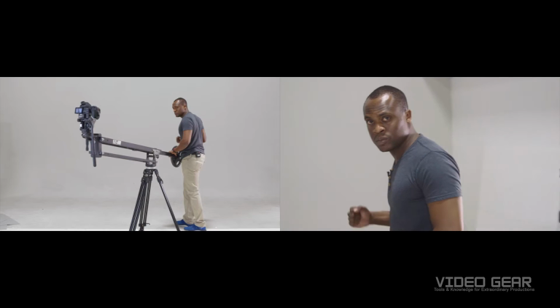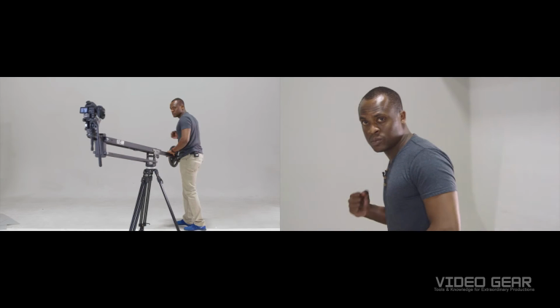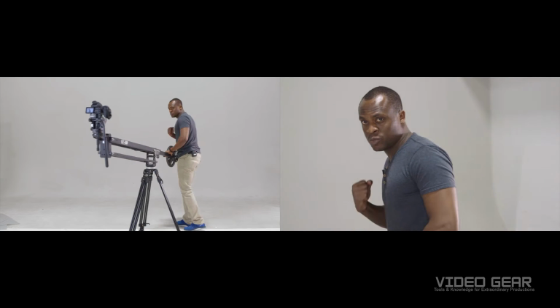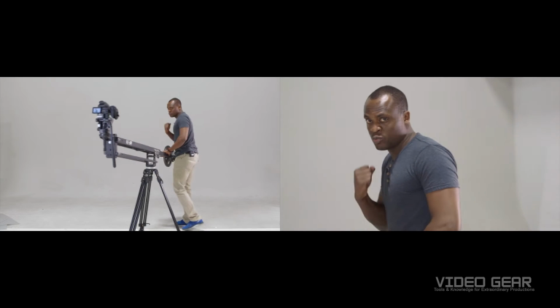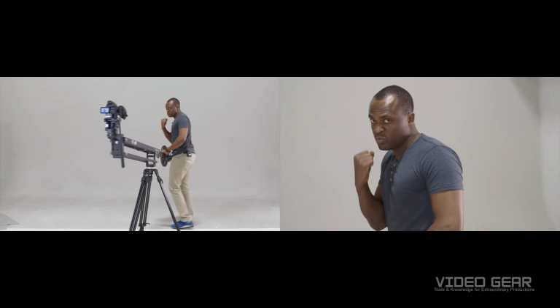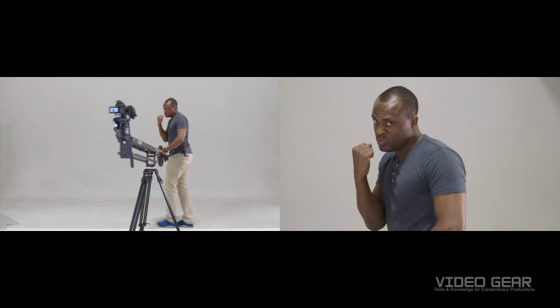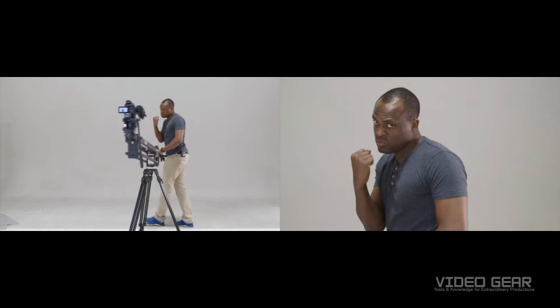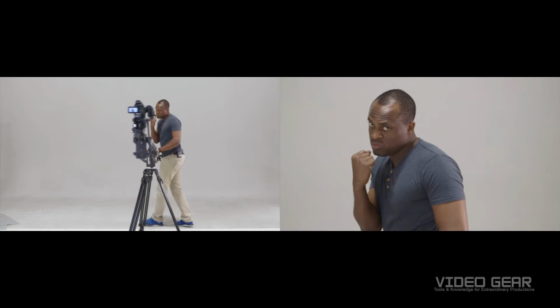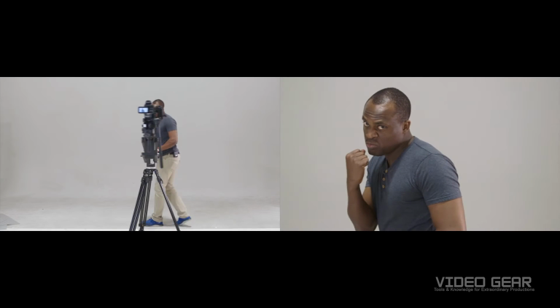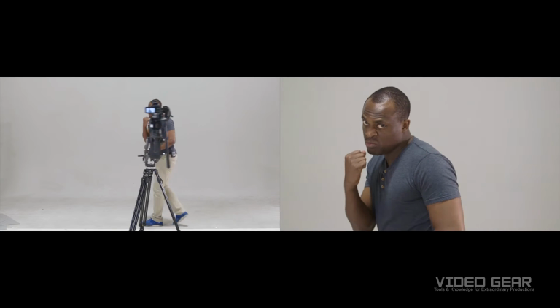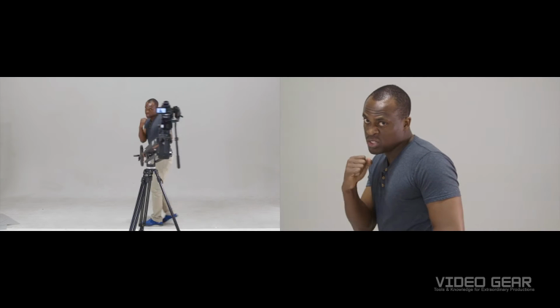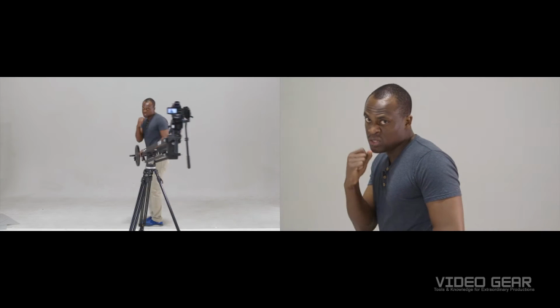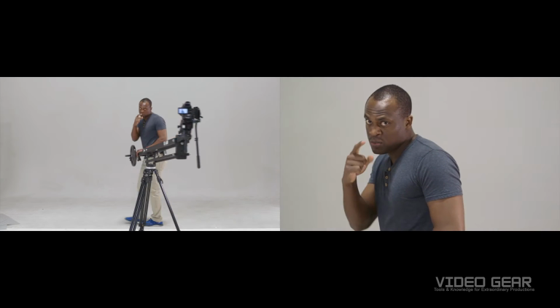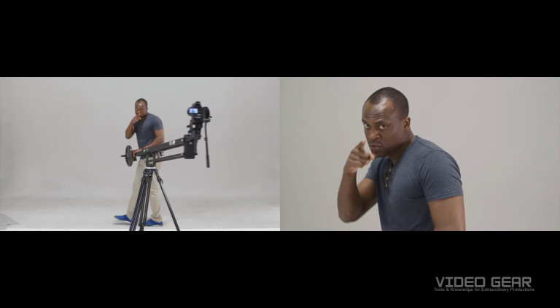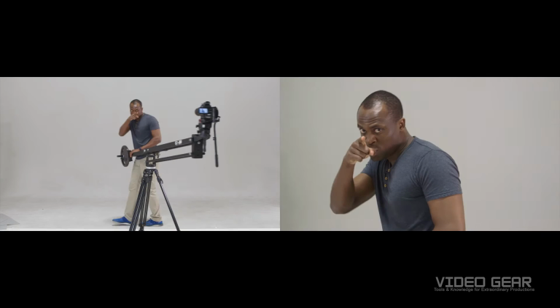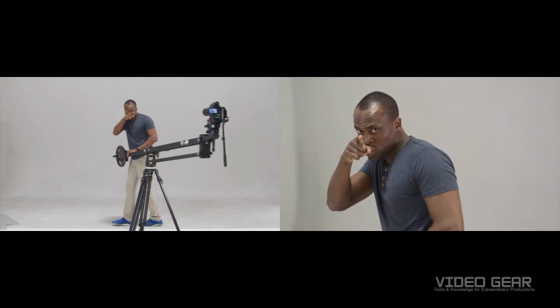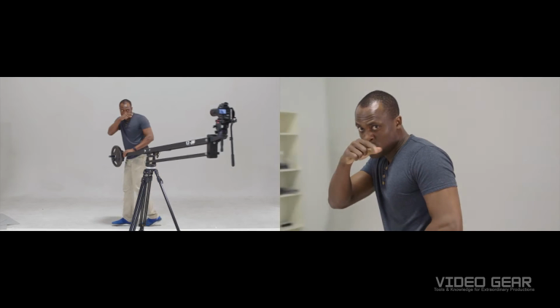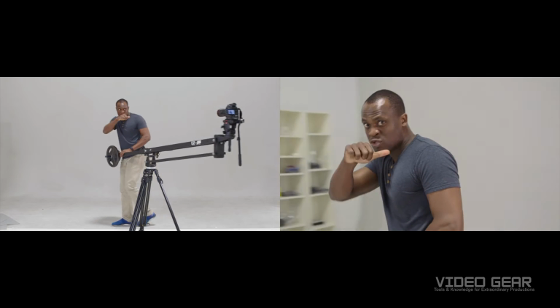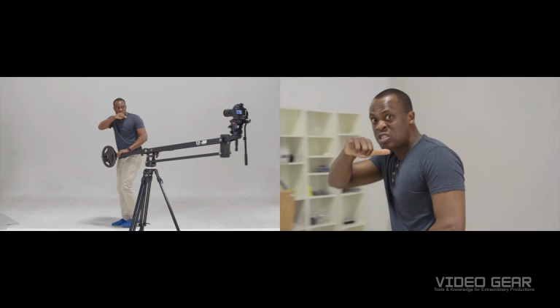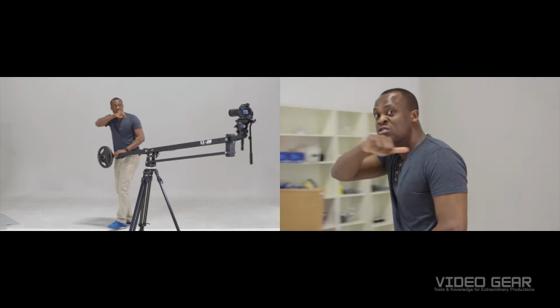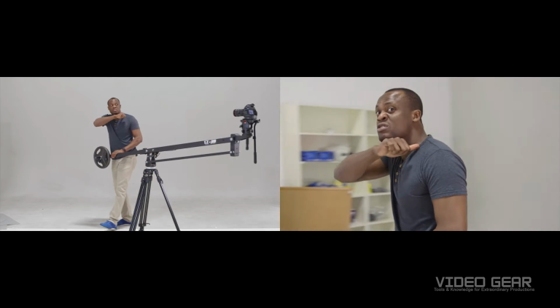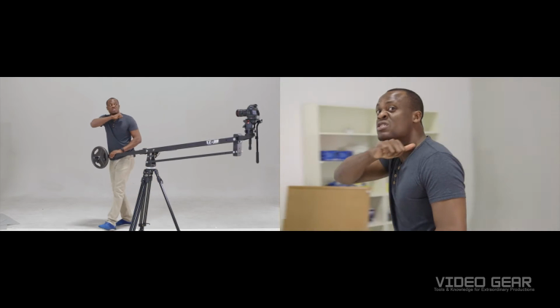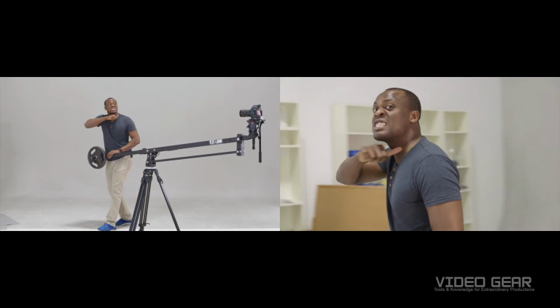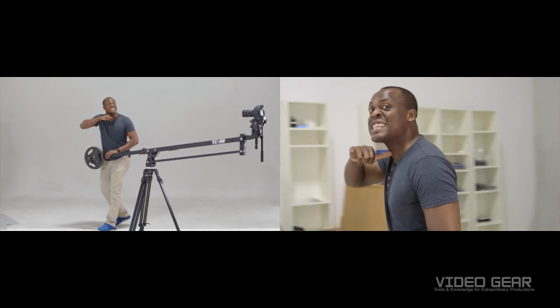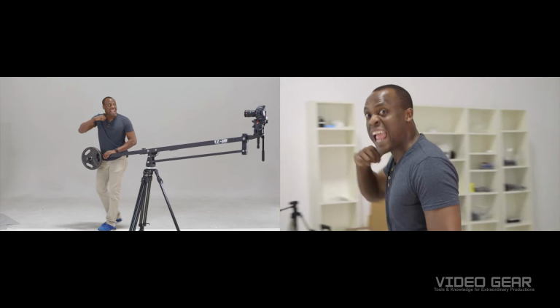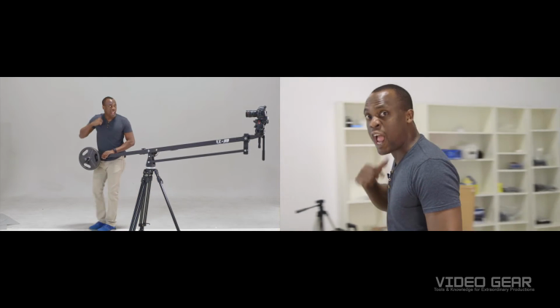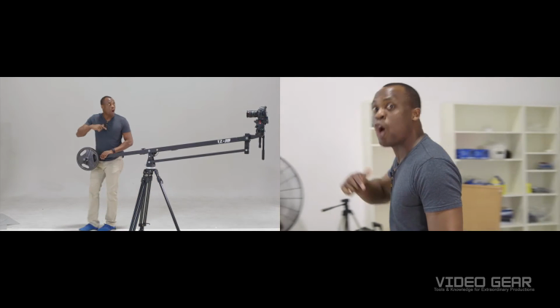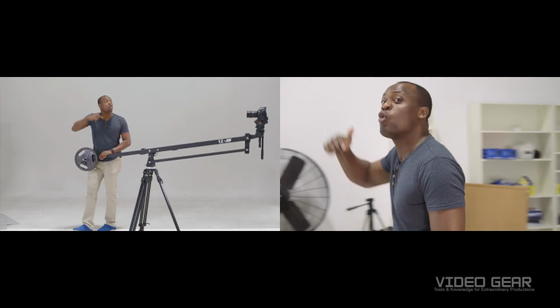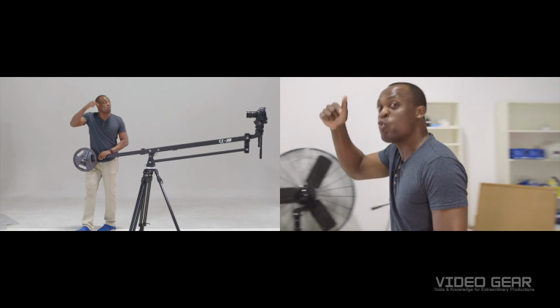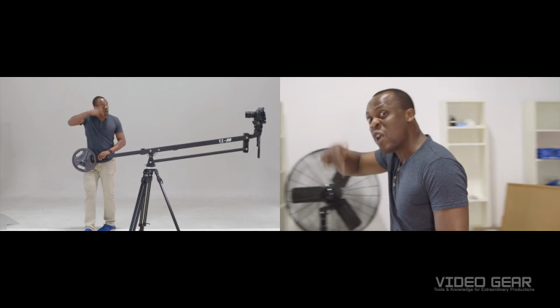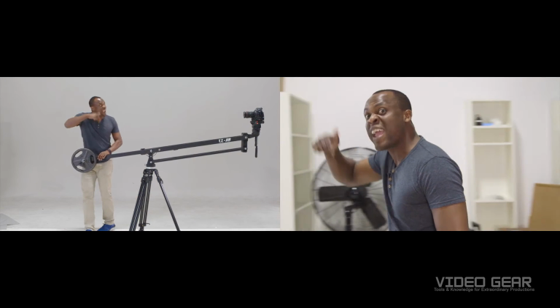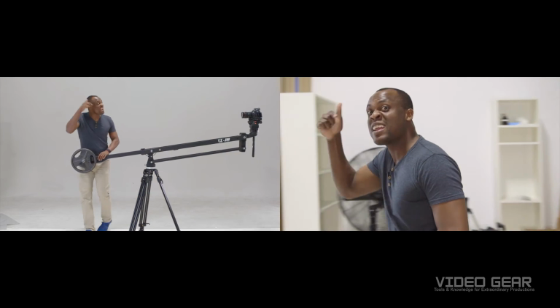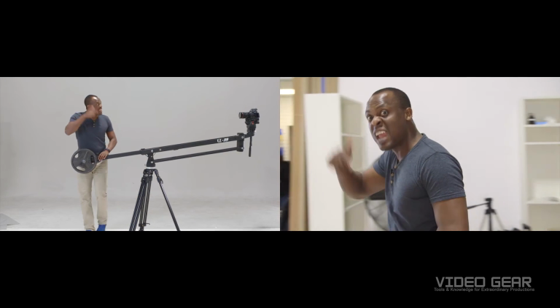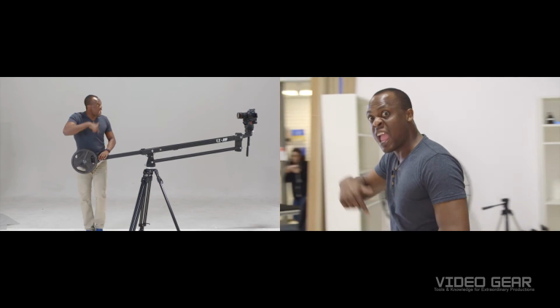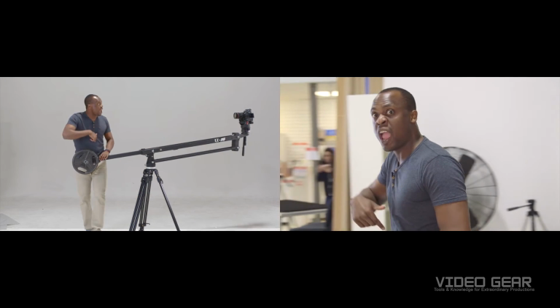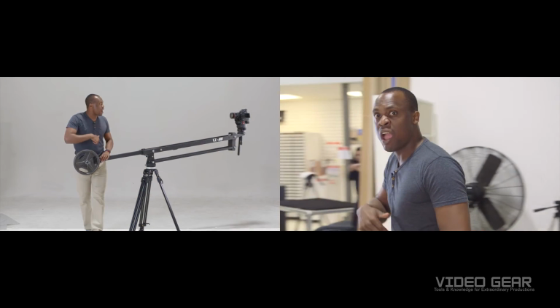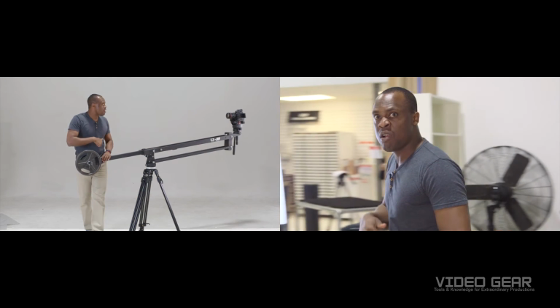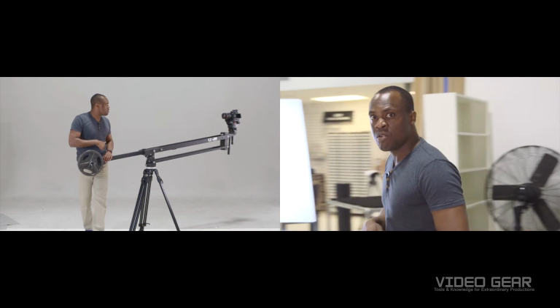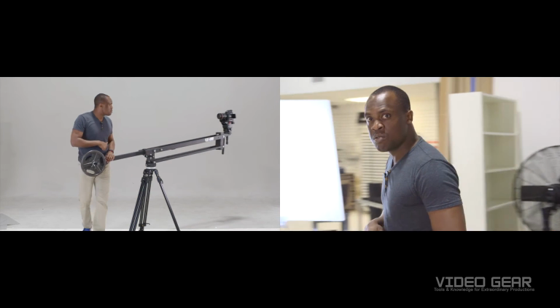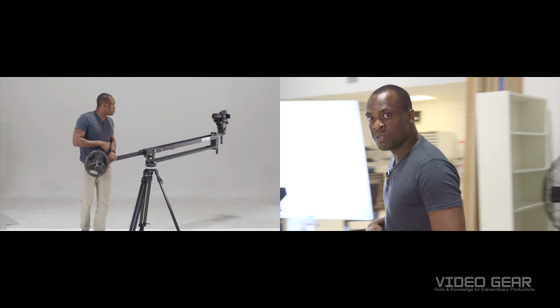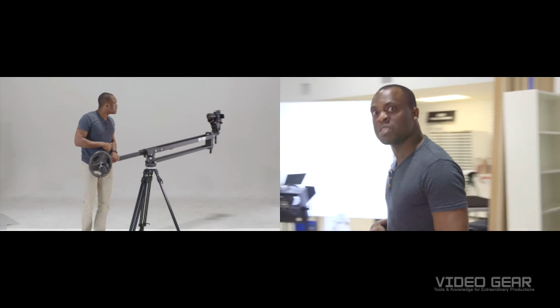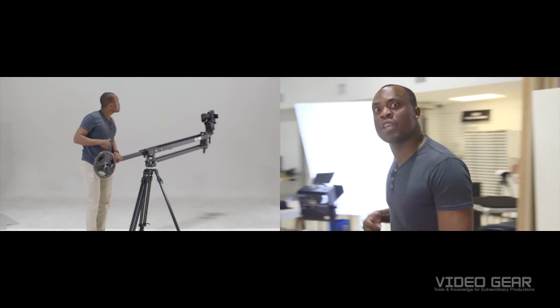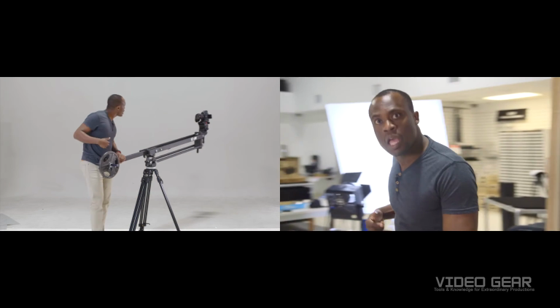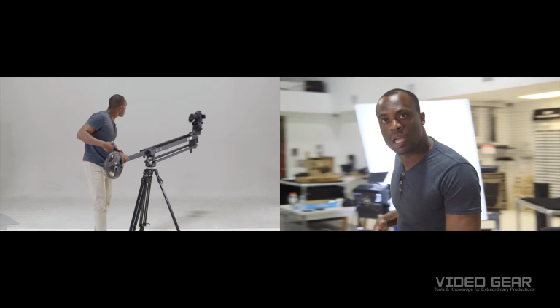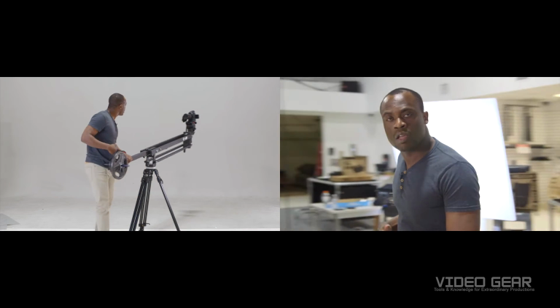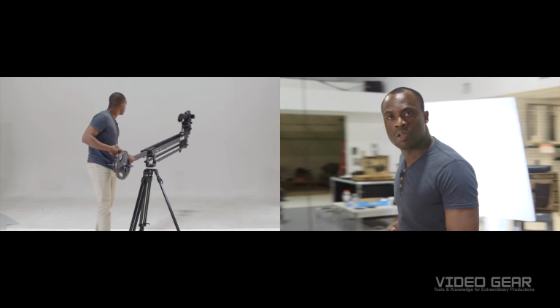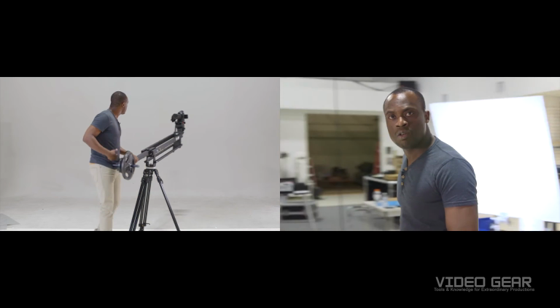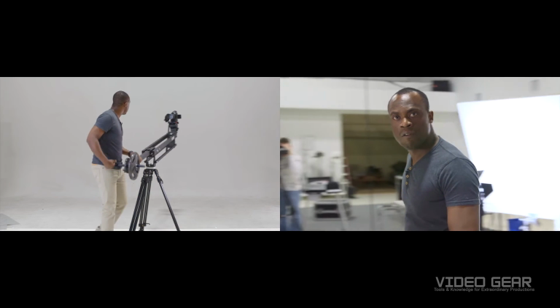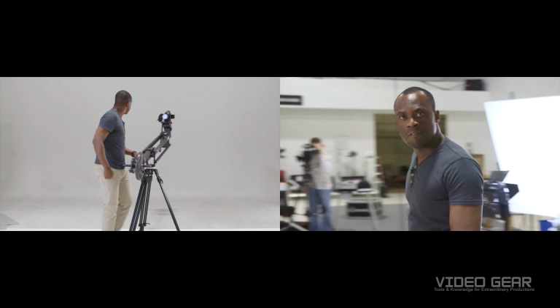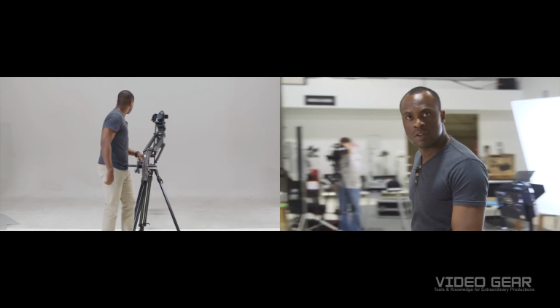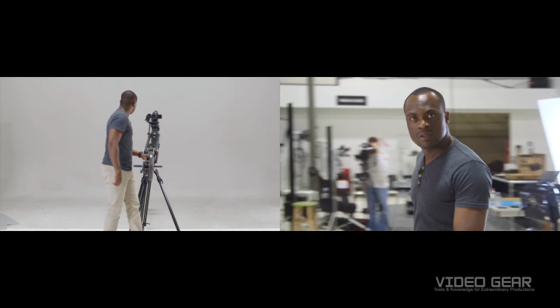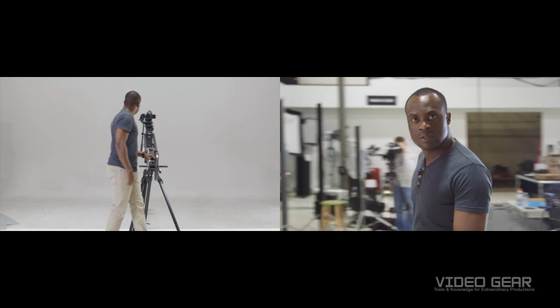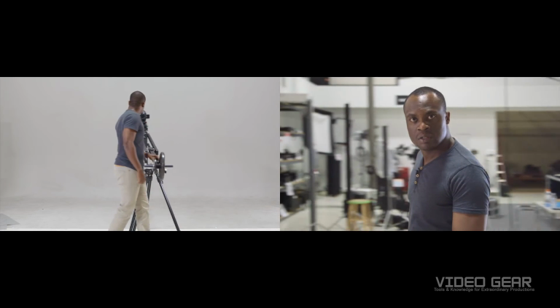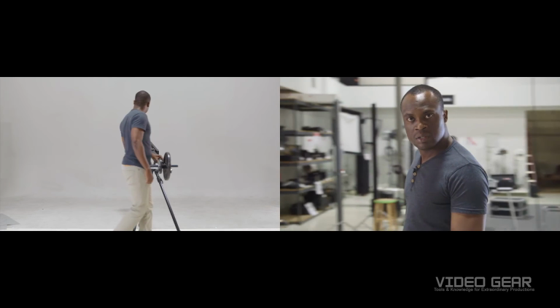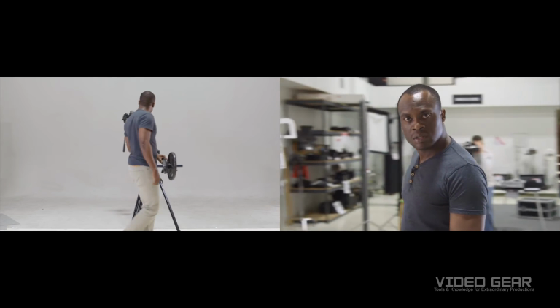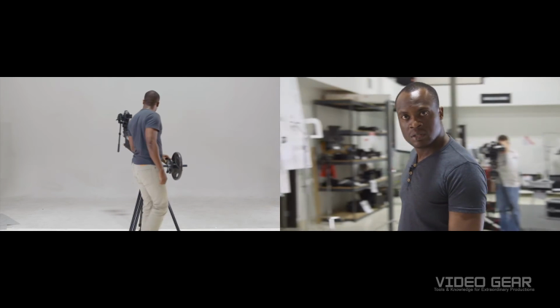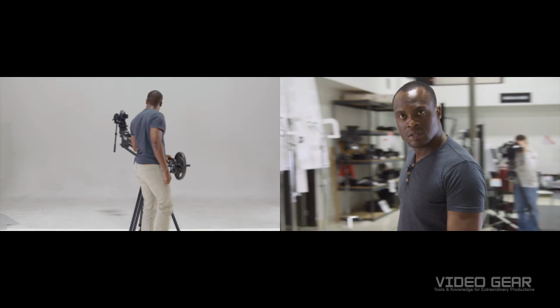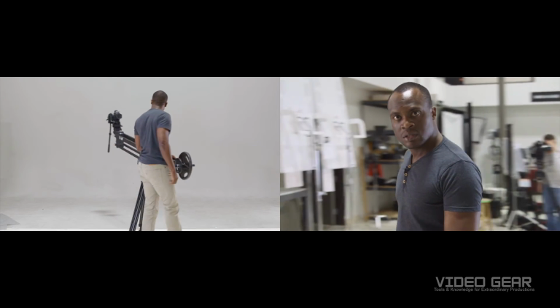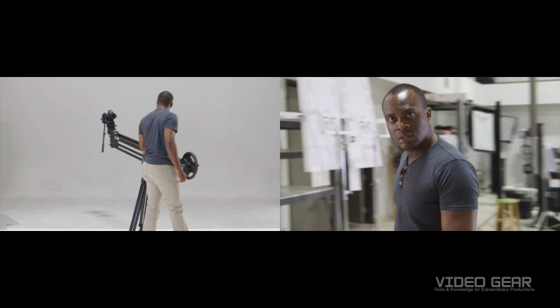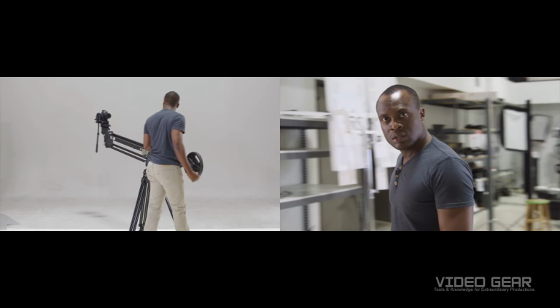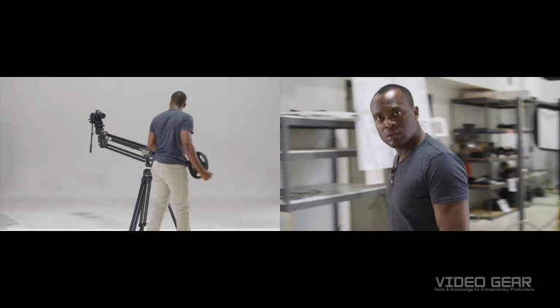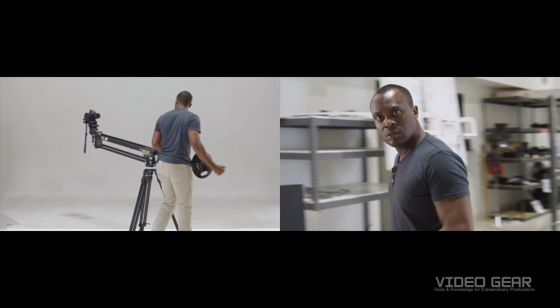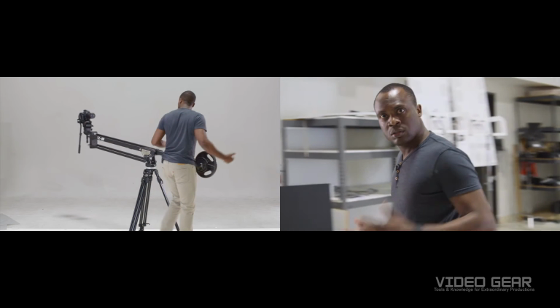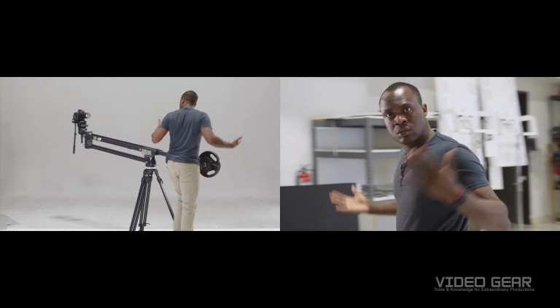This POV jib shot is great for fight scenes. To do this, point the camera inside and have your actor push the other end.